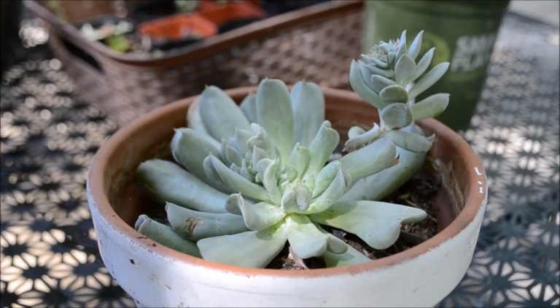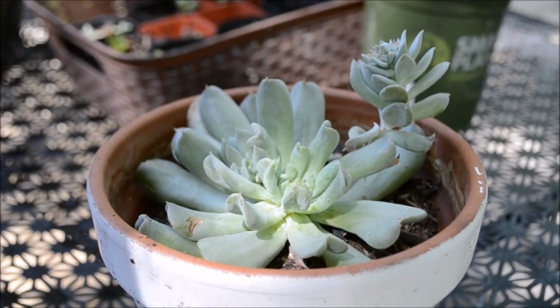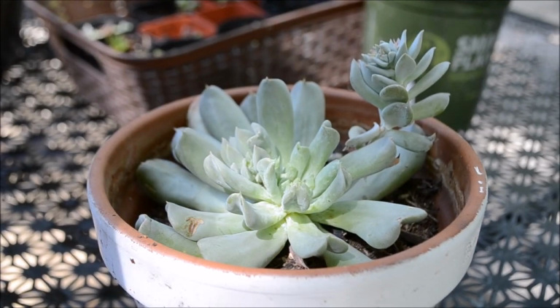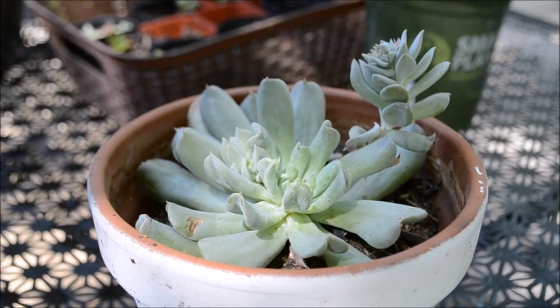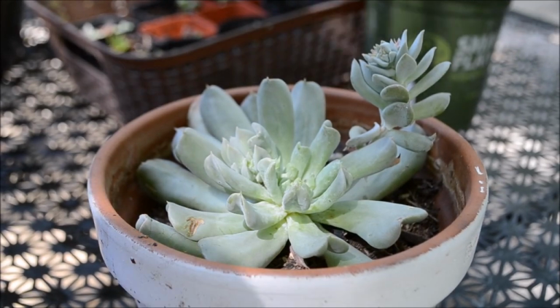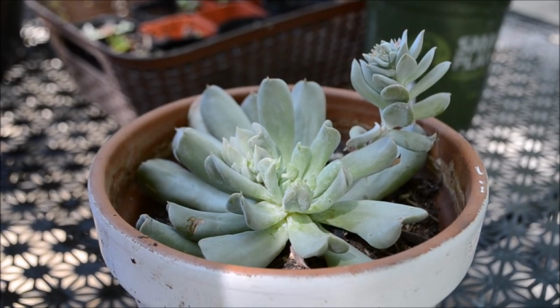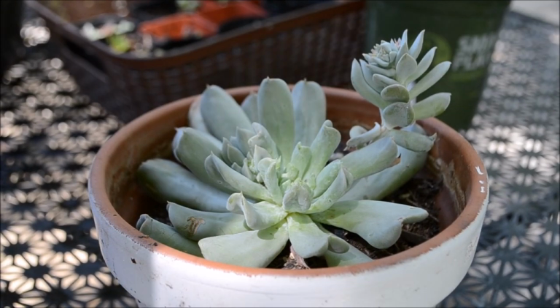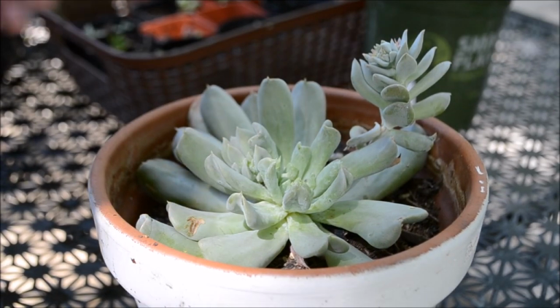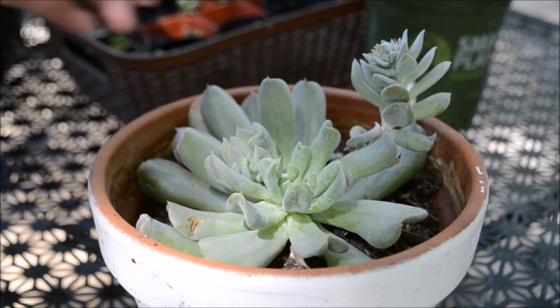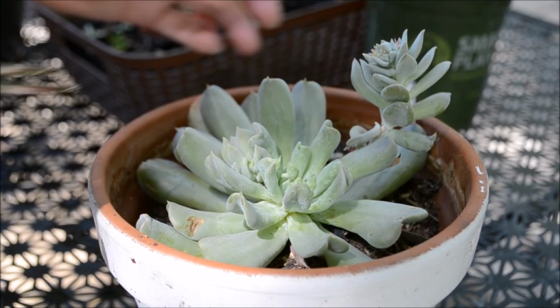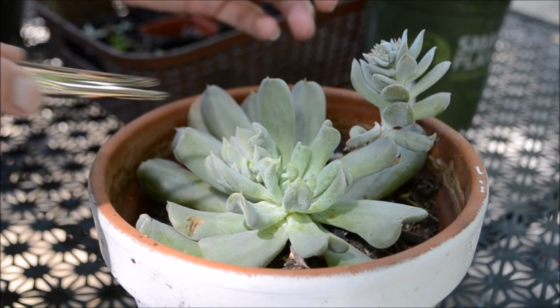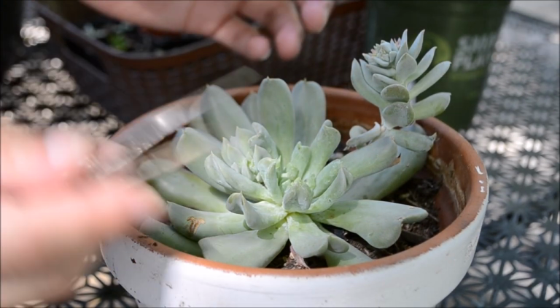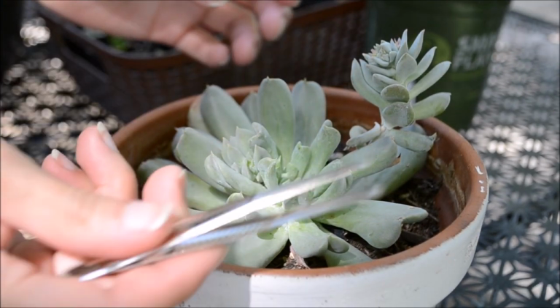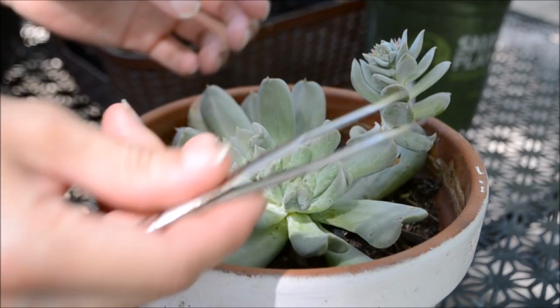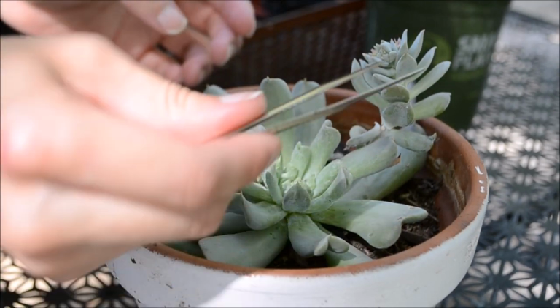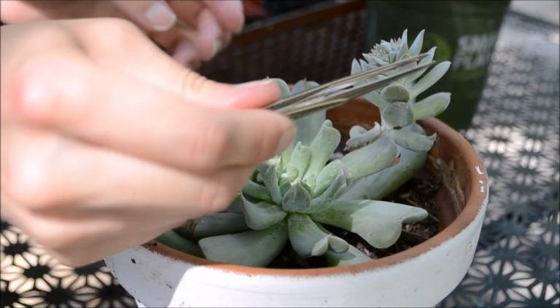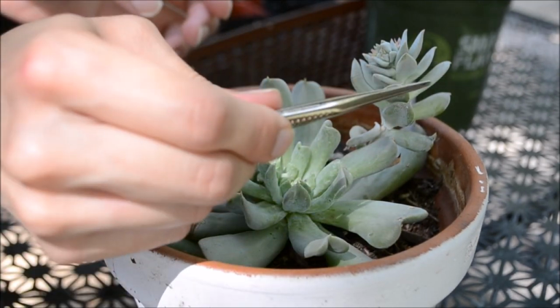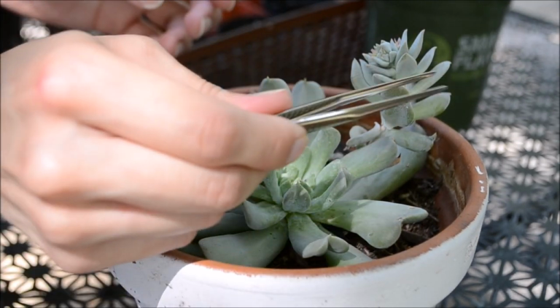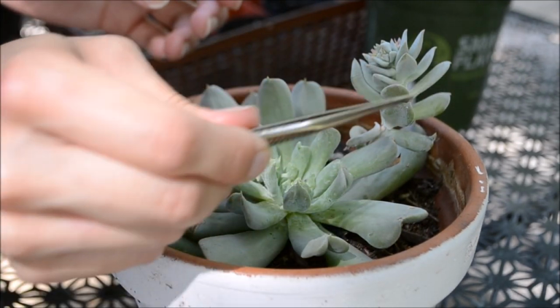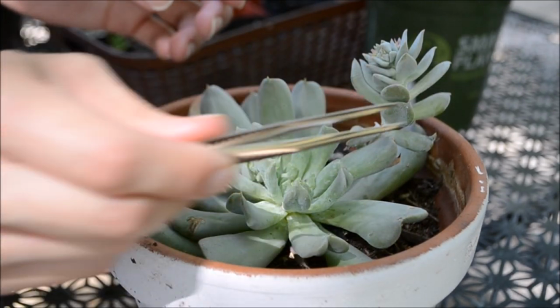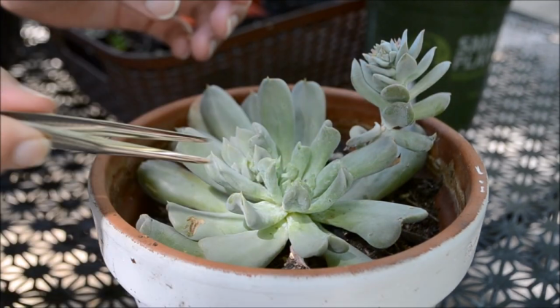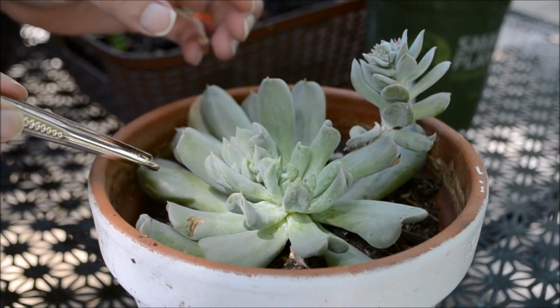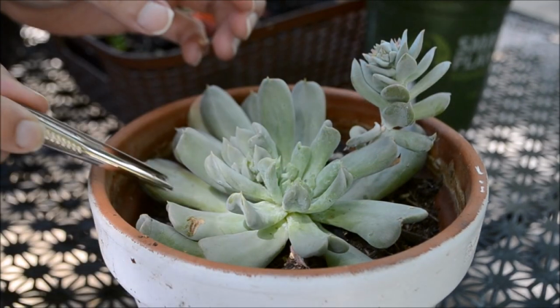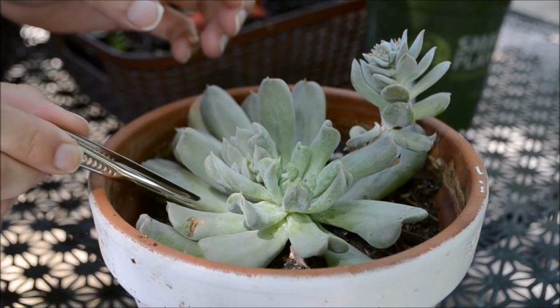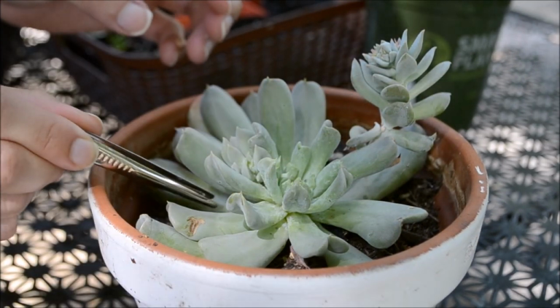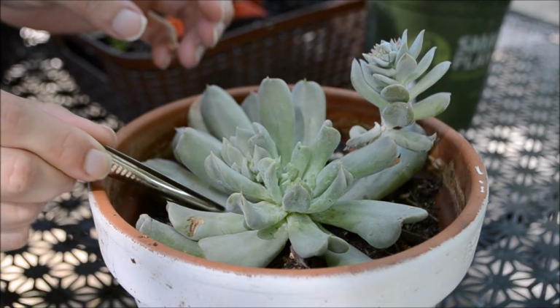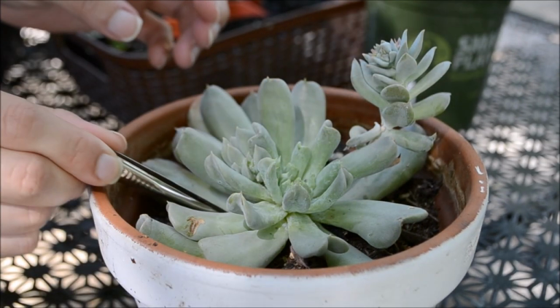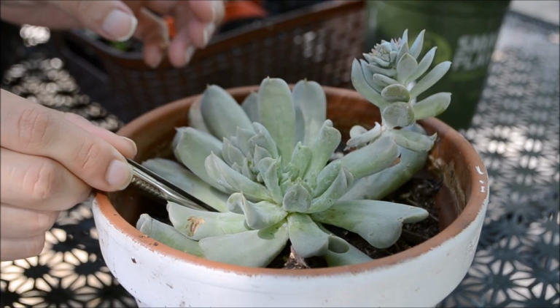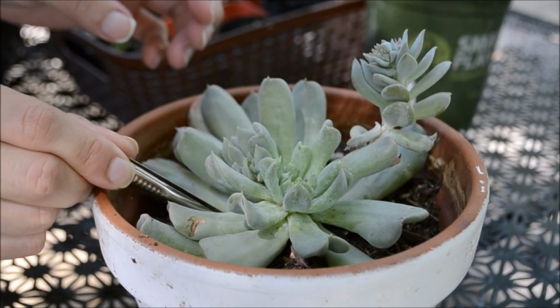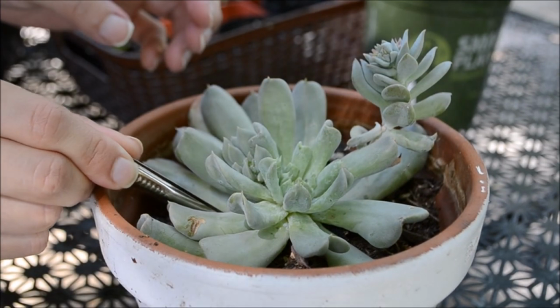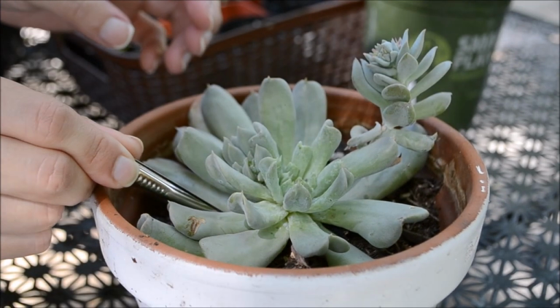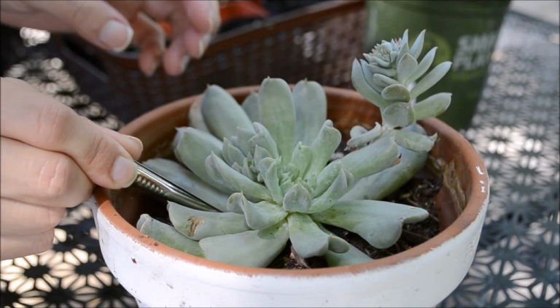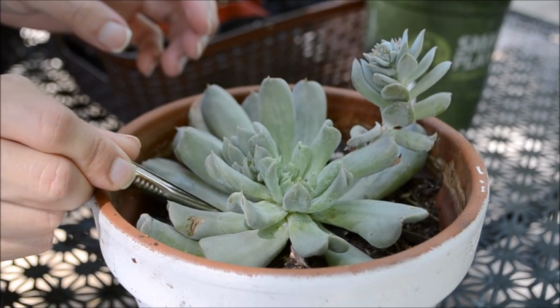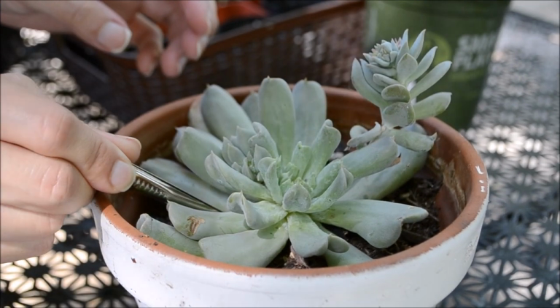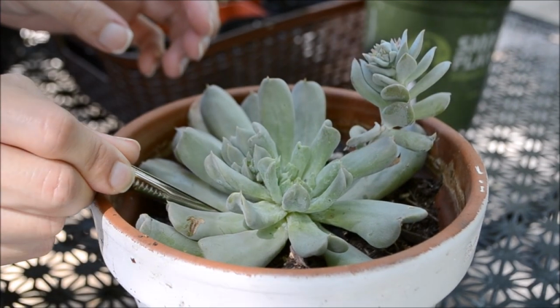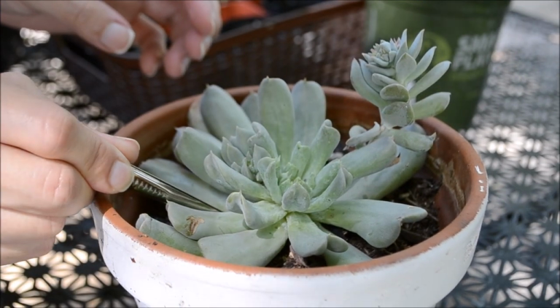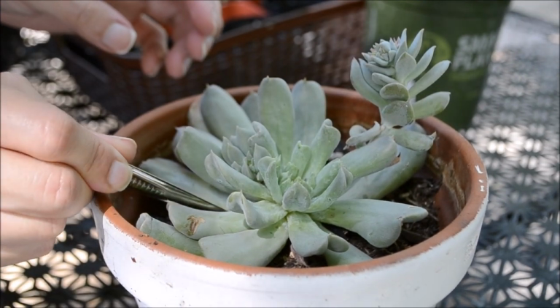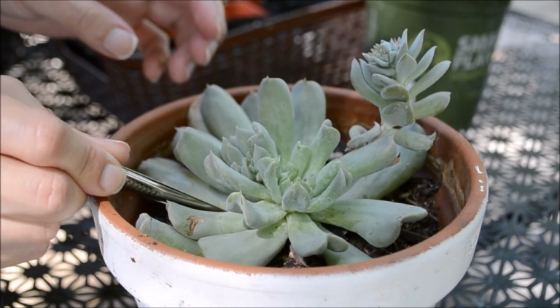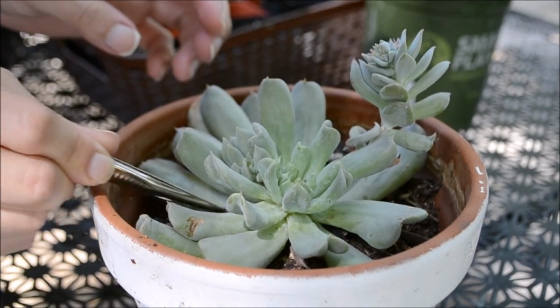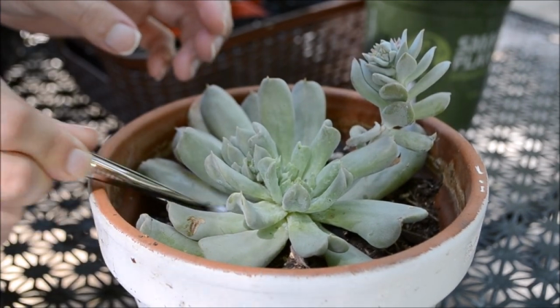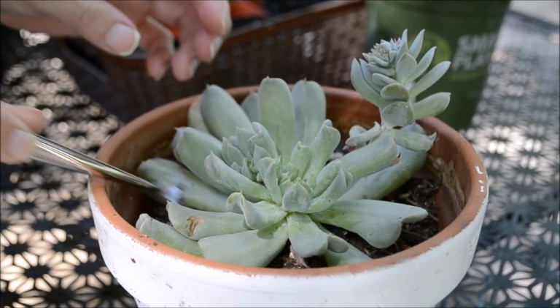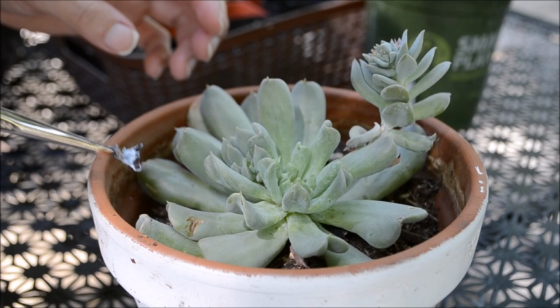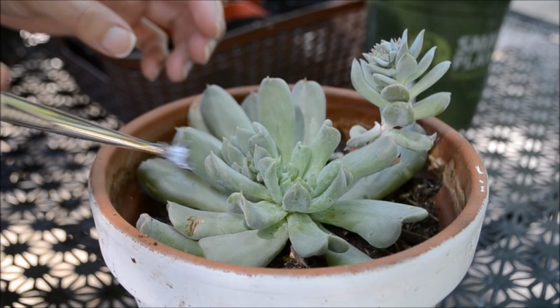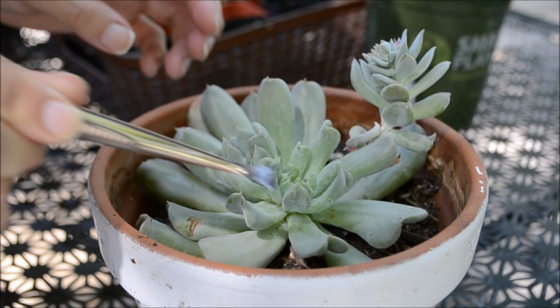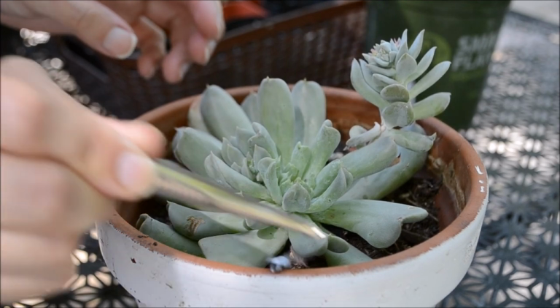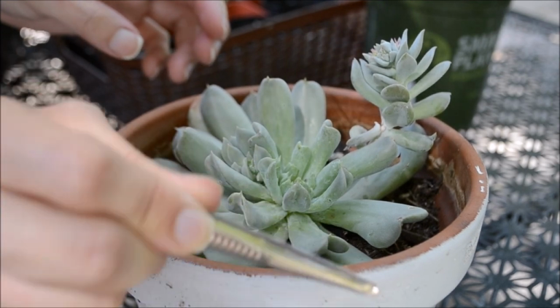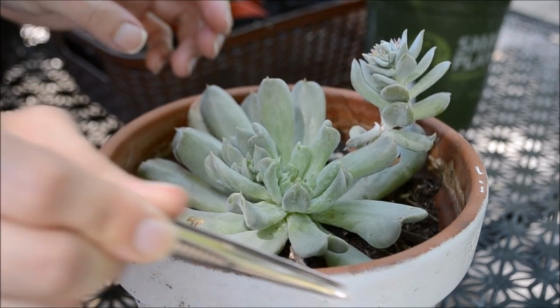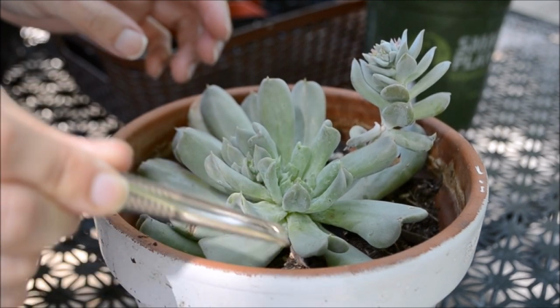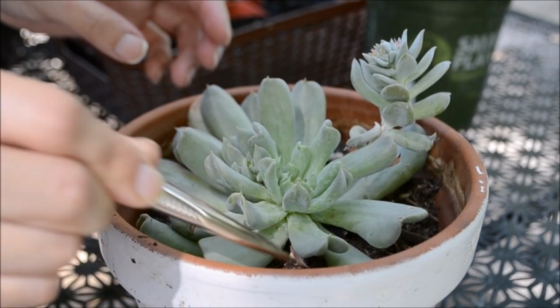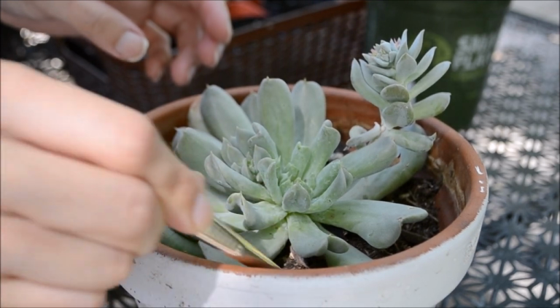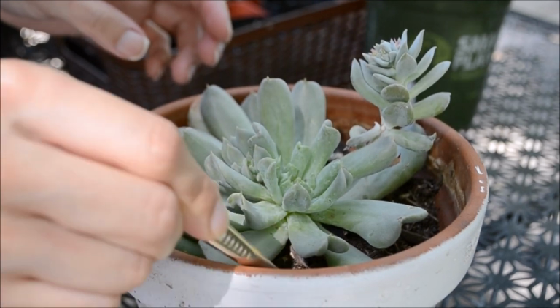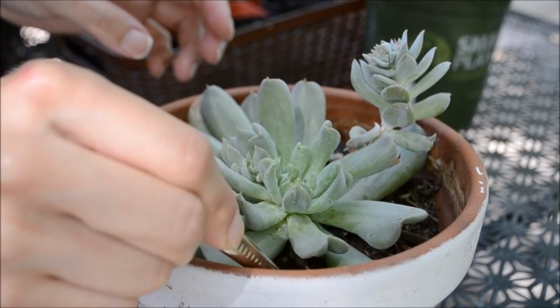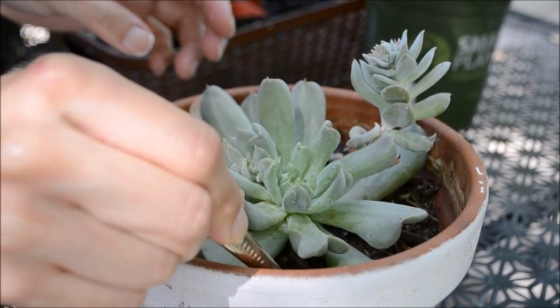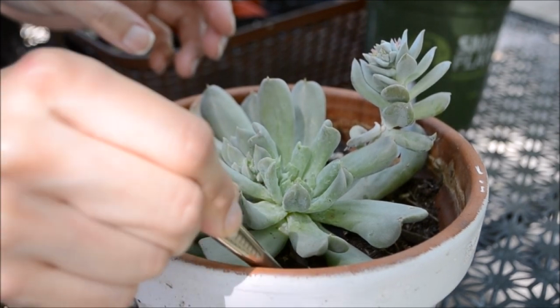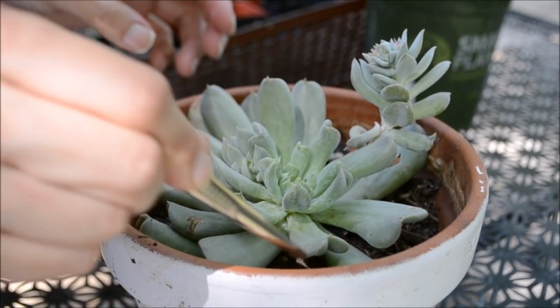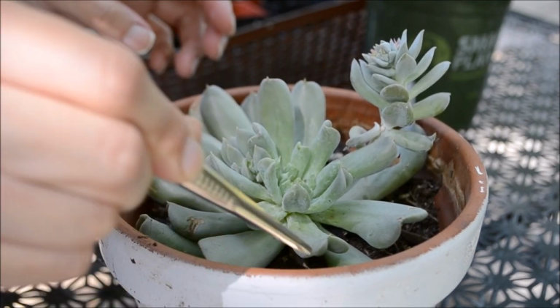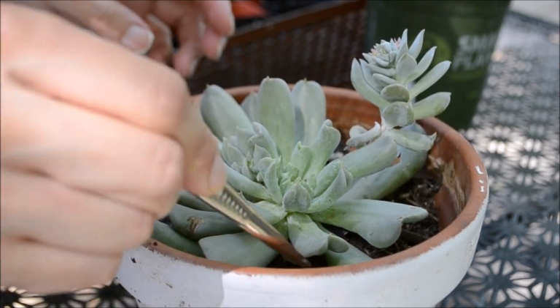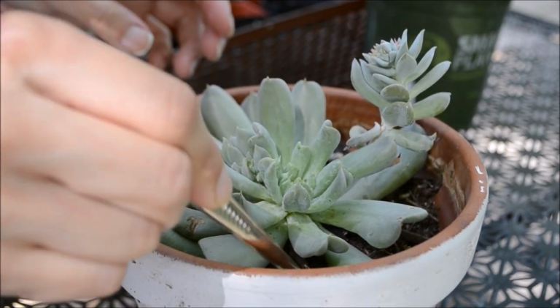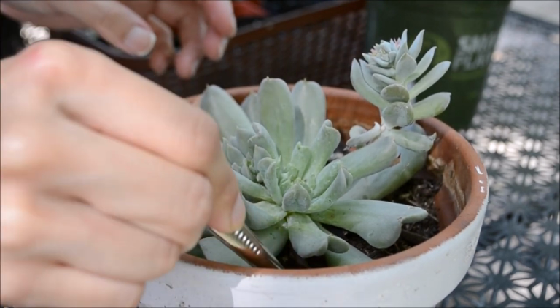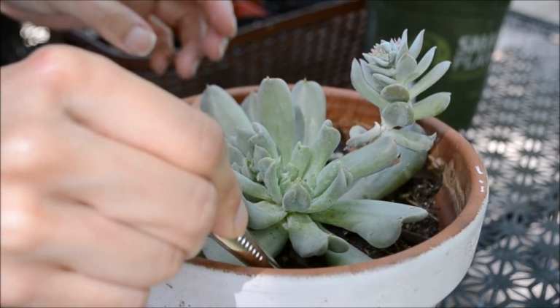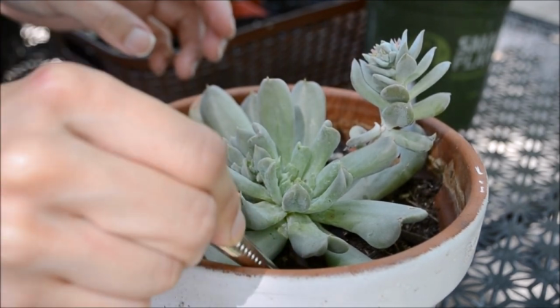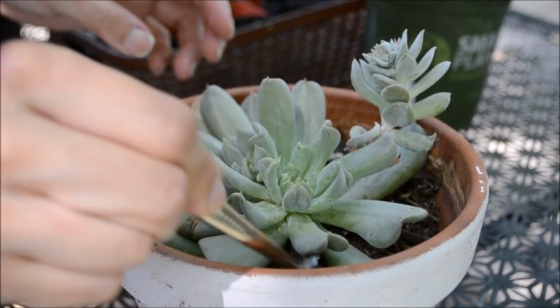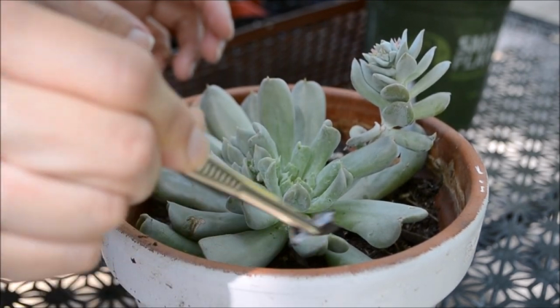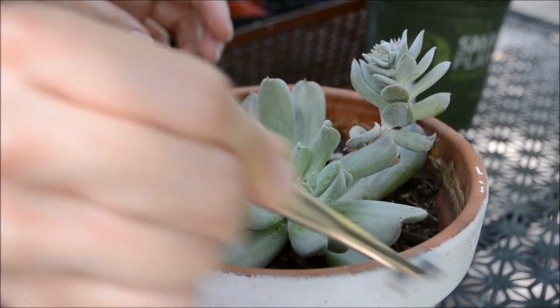Hello humans, welcome back to my channel. For this video, I will show you how I maintain the base of my succulent container nice and clean with the help of some tweezers.